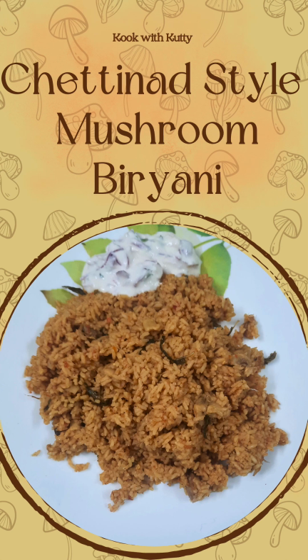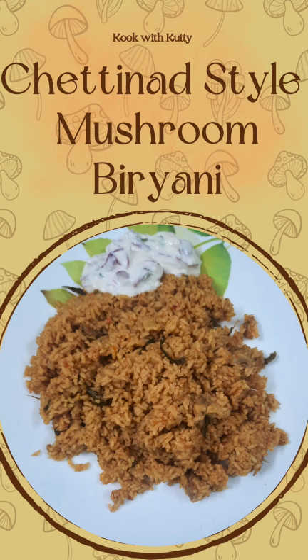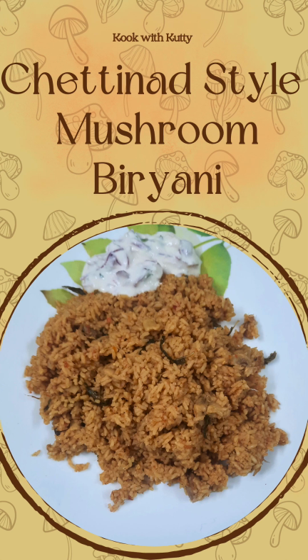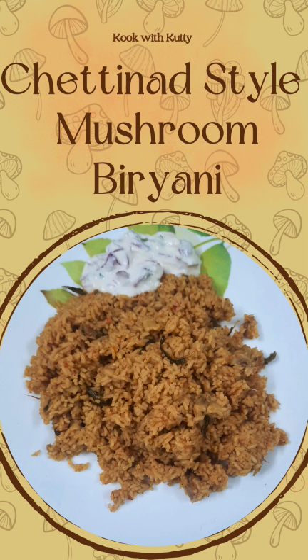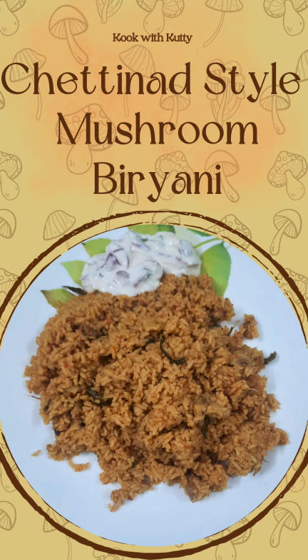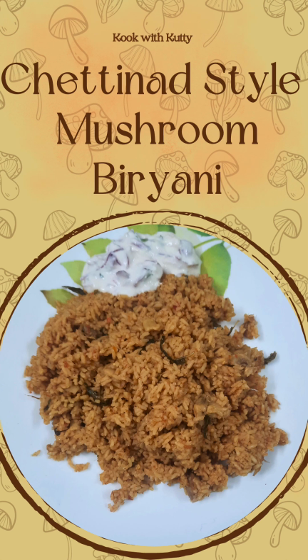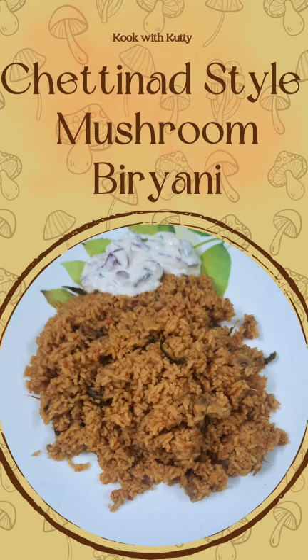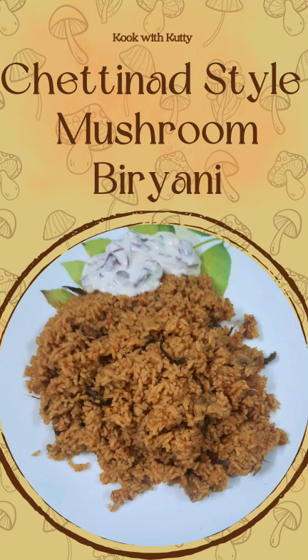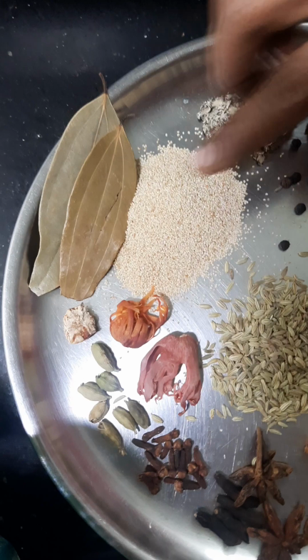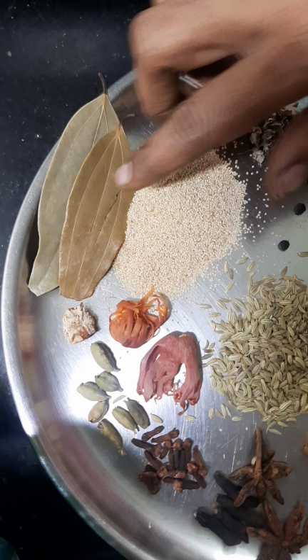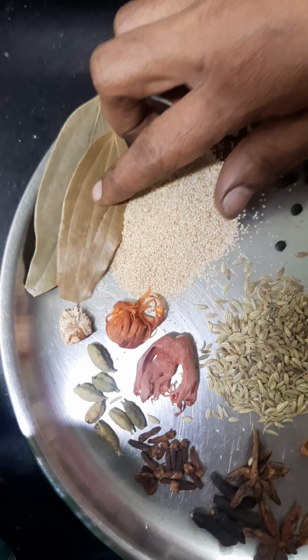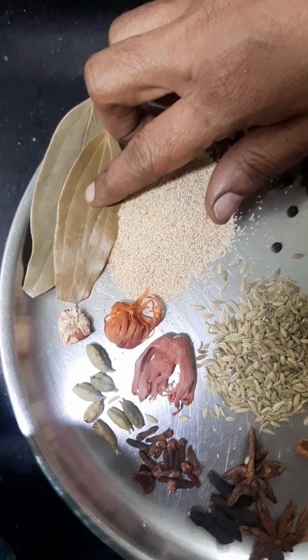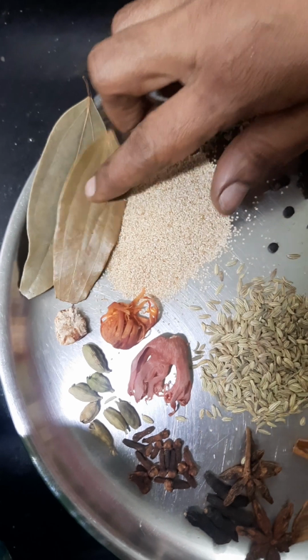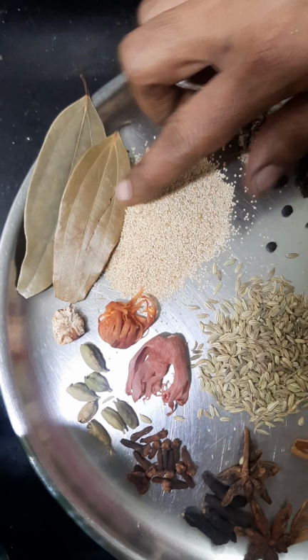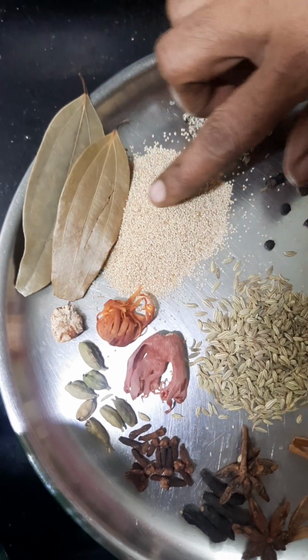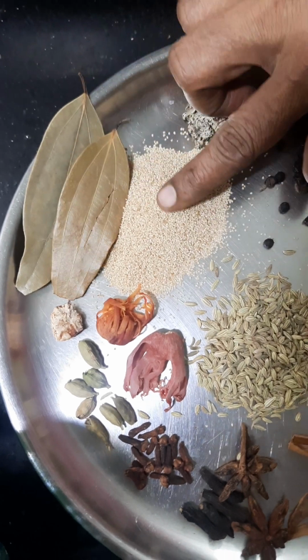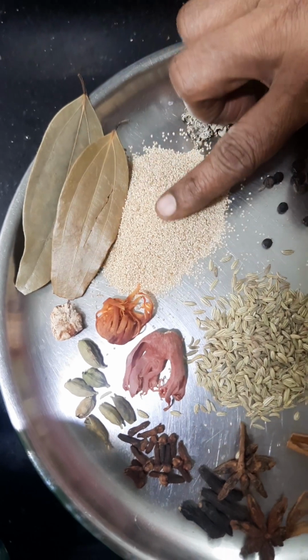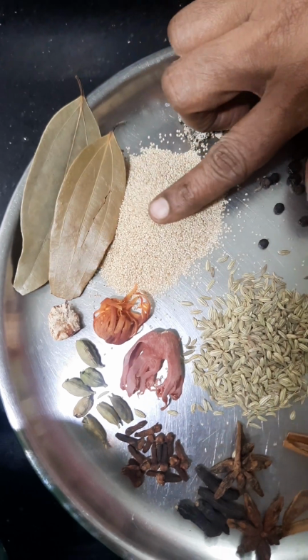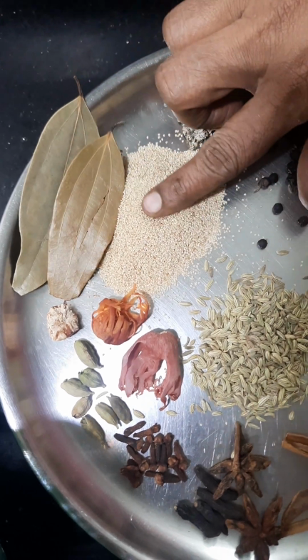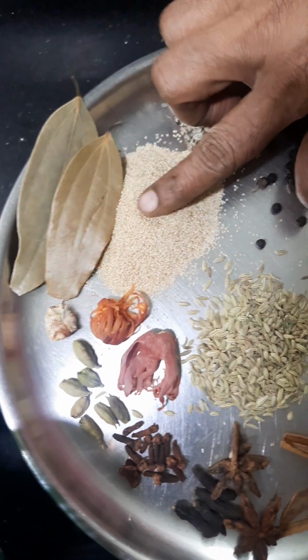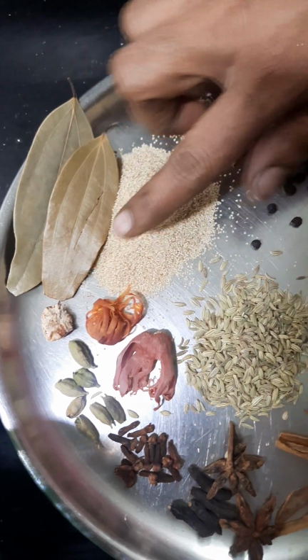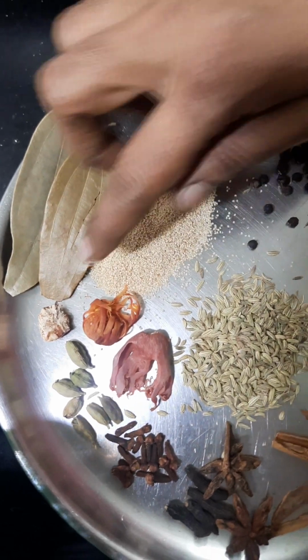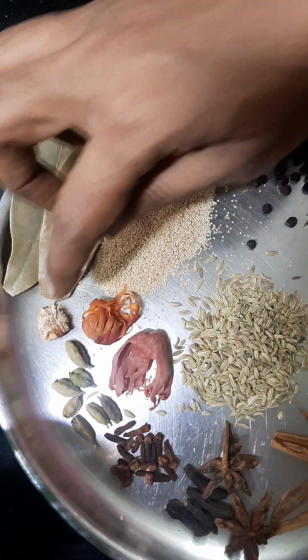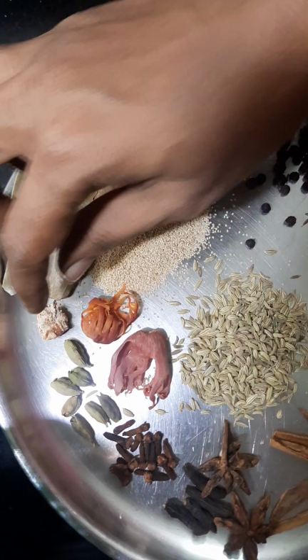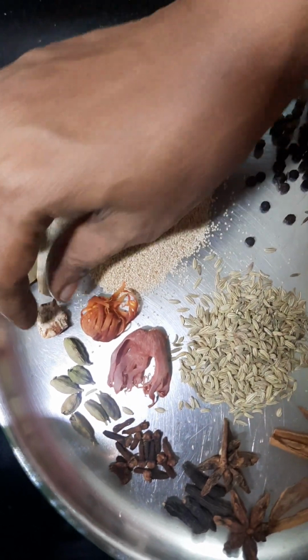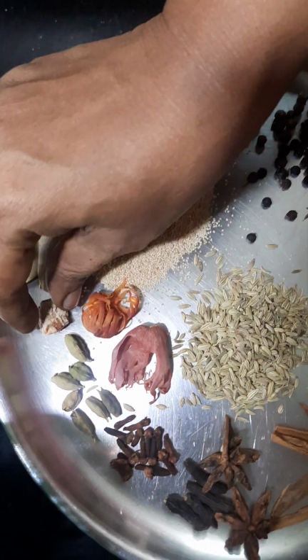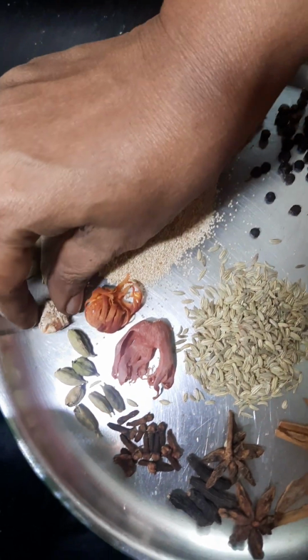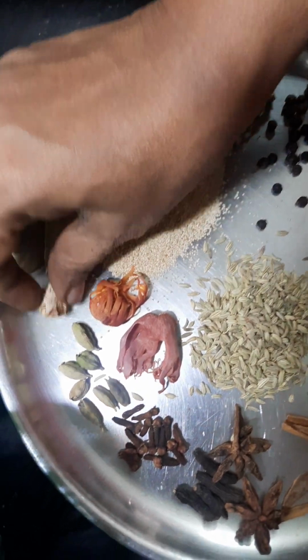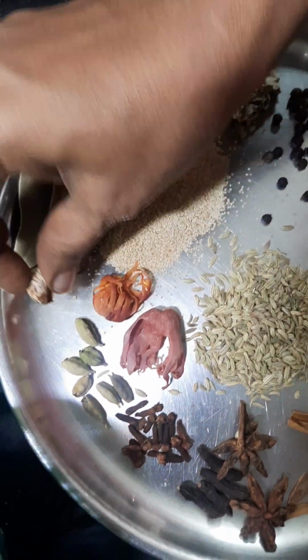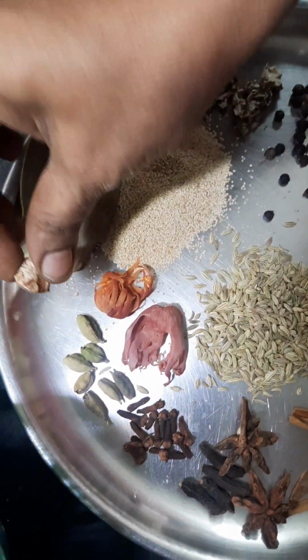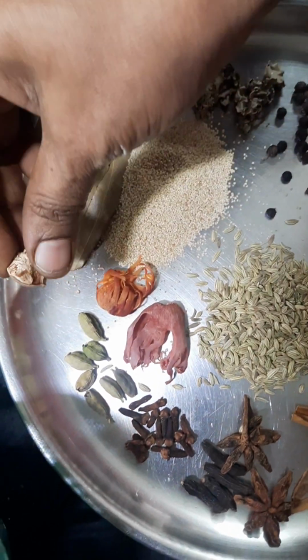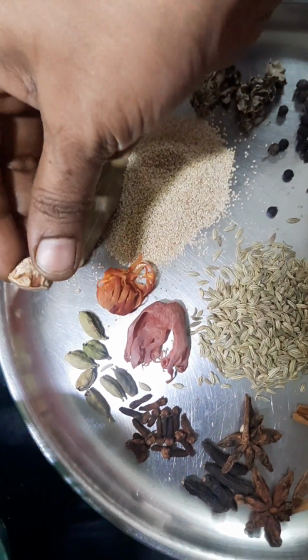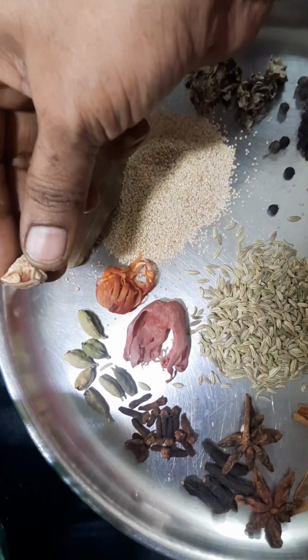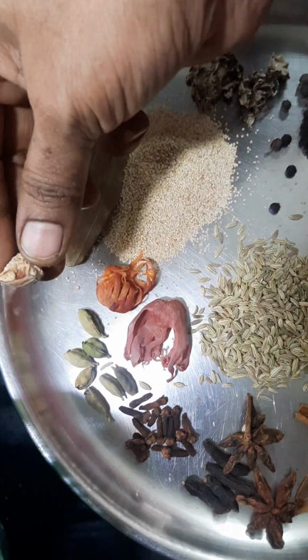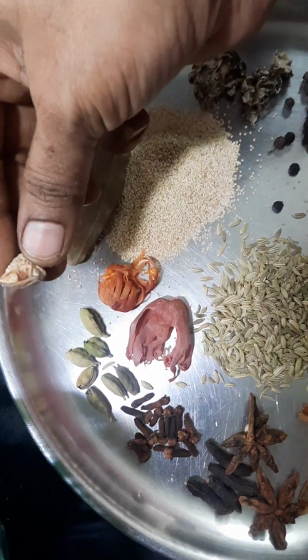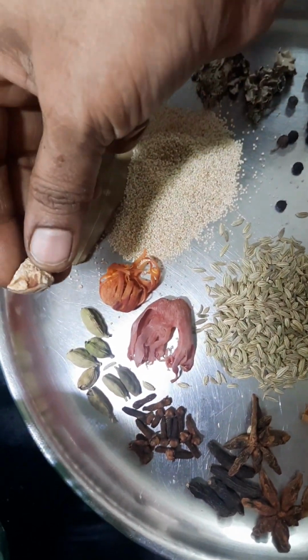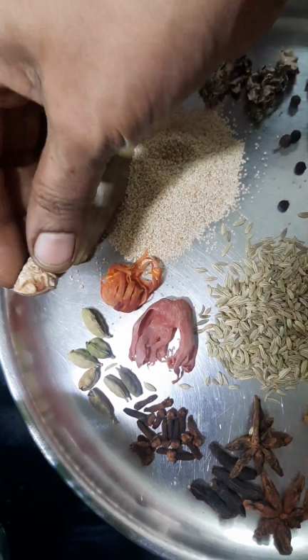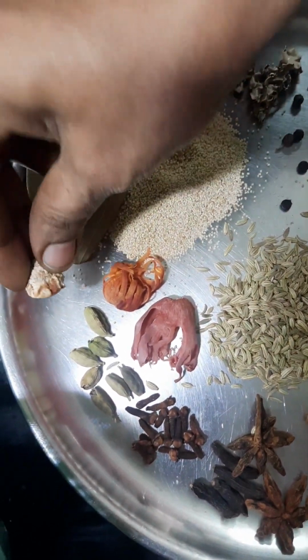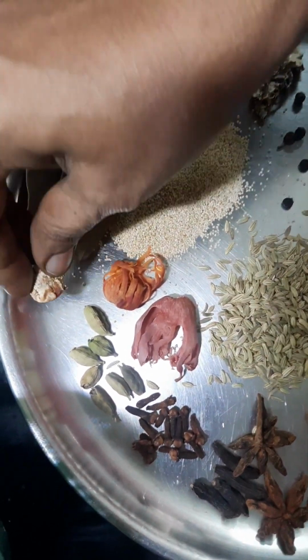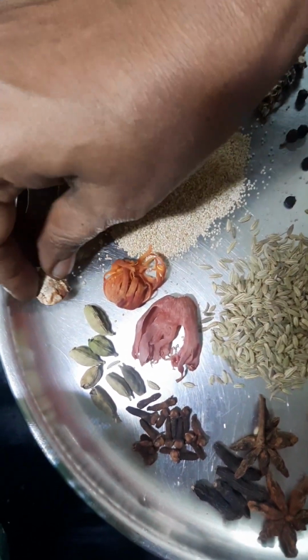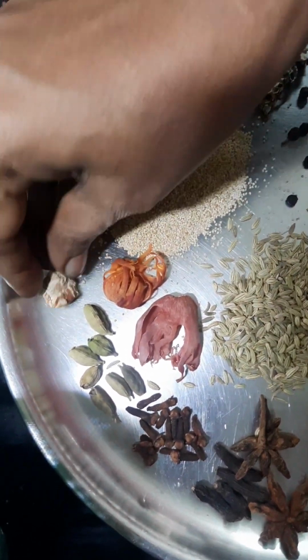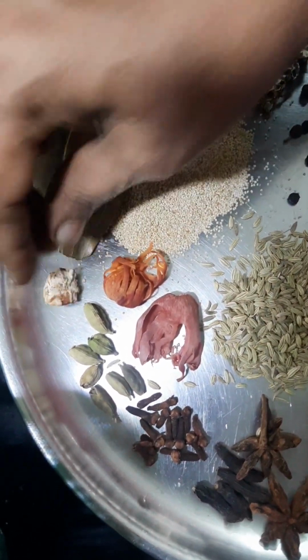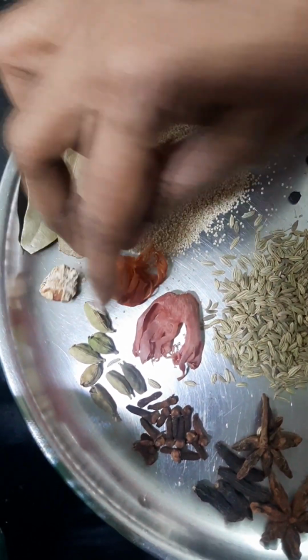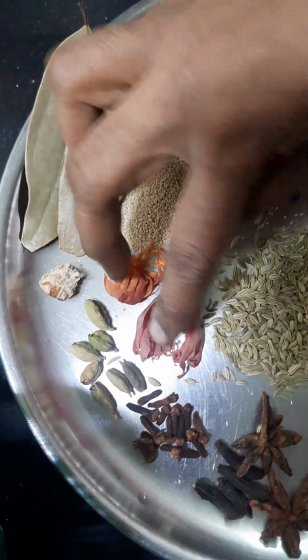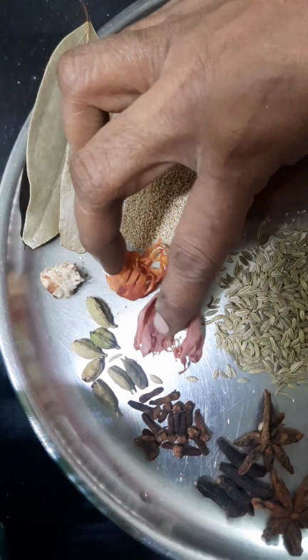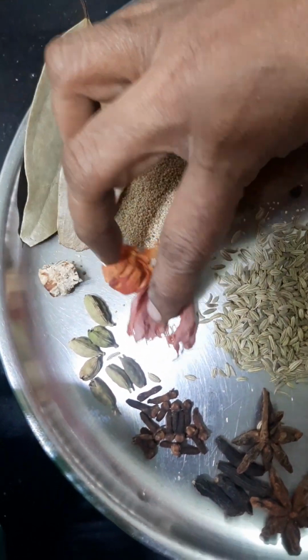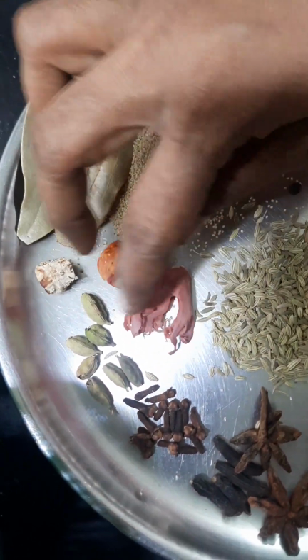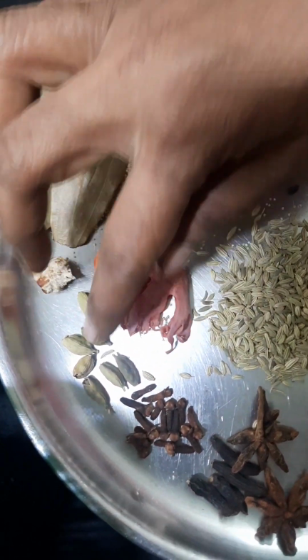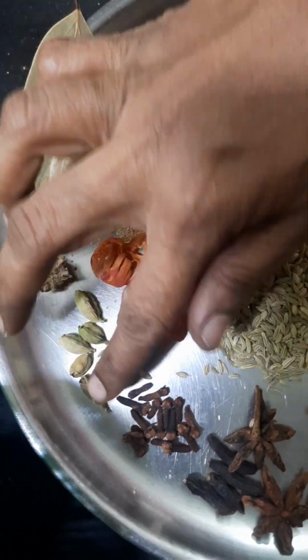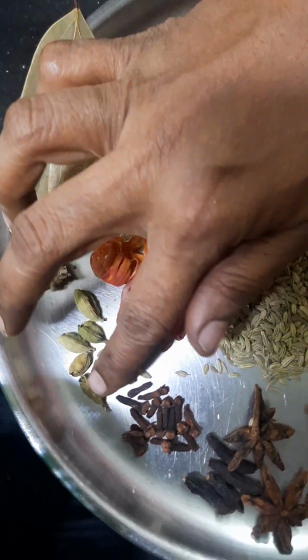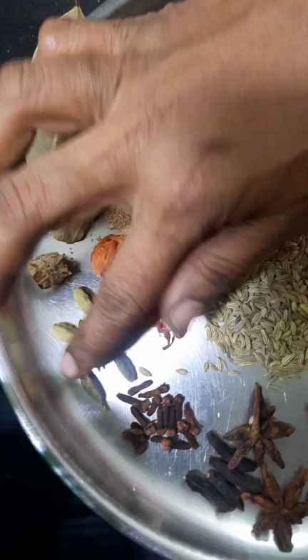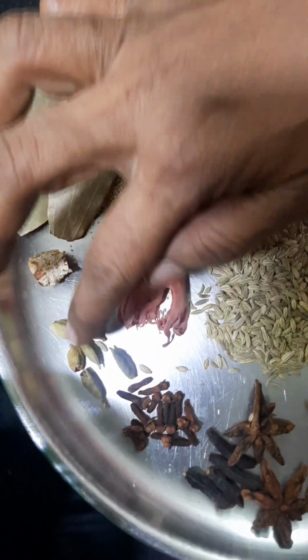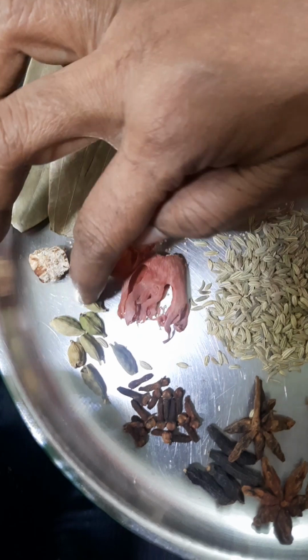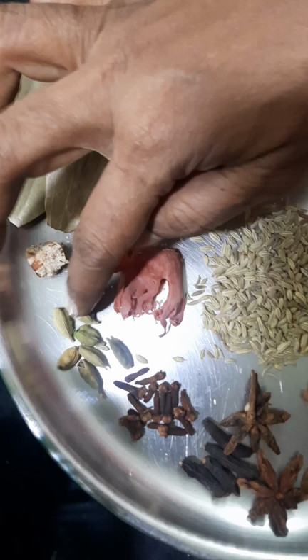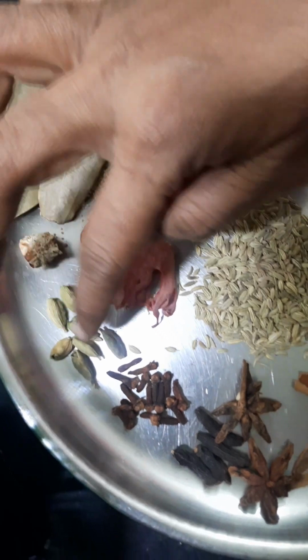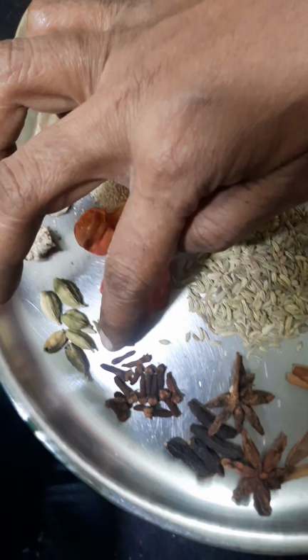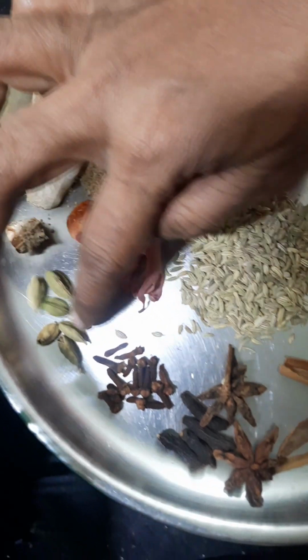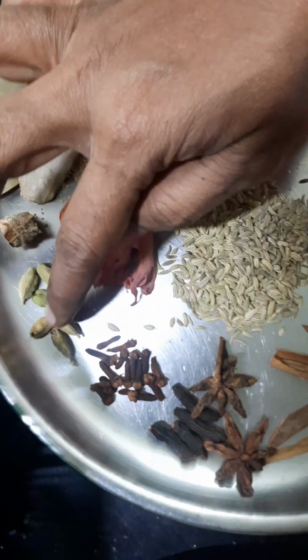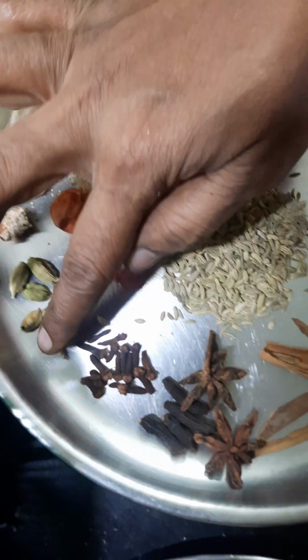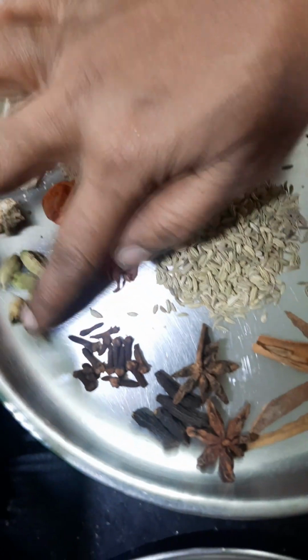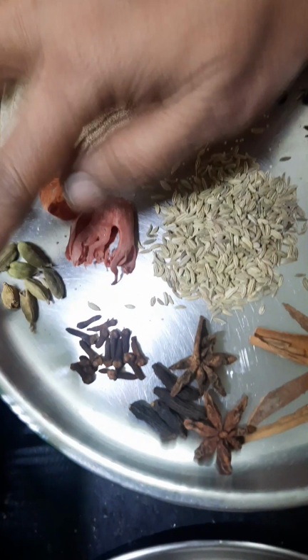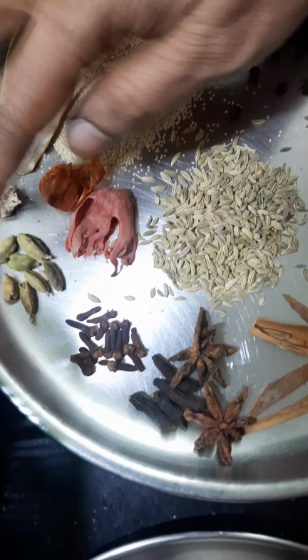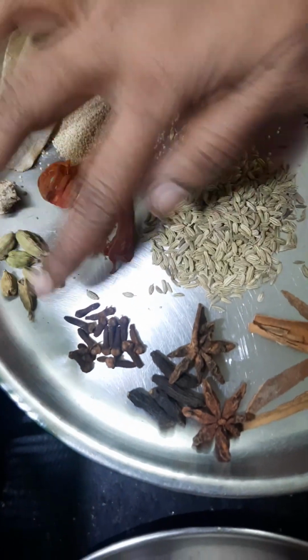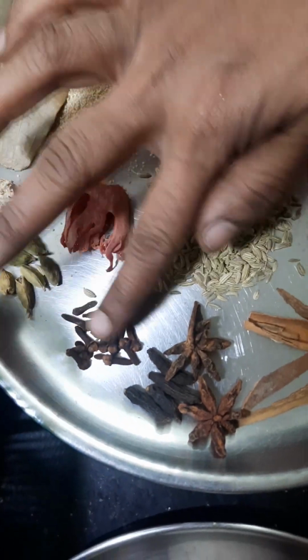I am going to show you how to cook all the spices. You can cook all the spices inside.